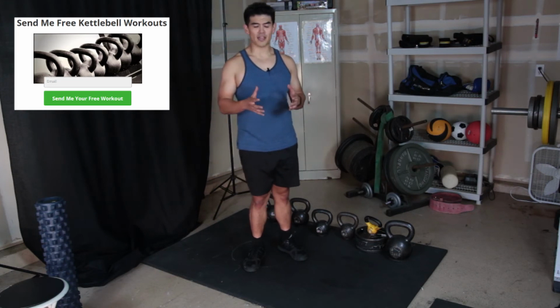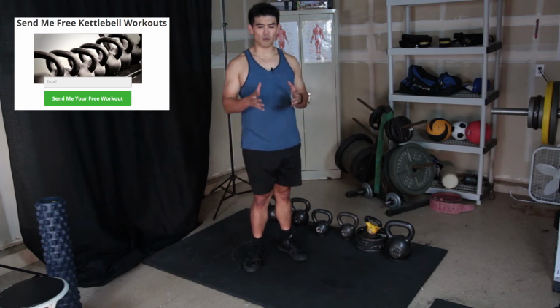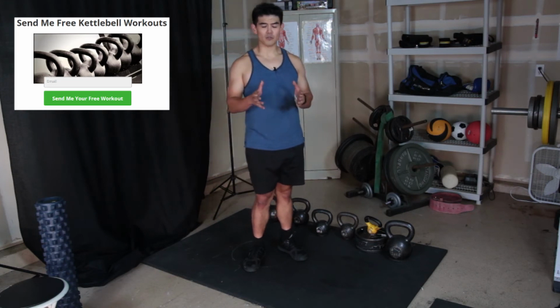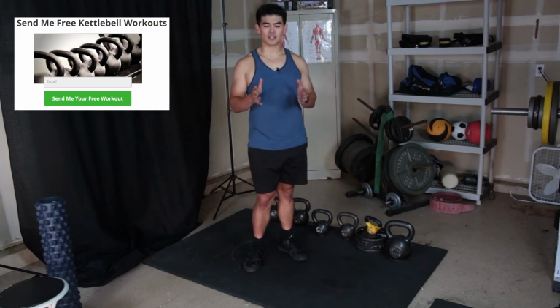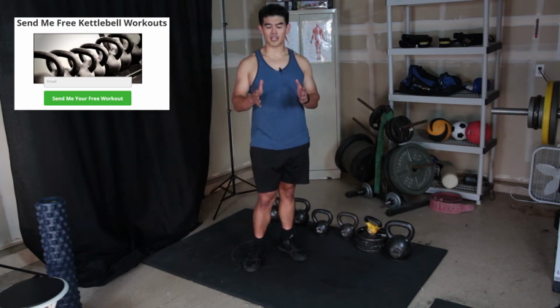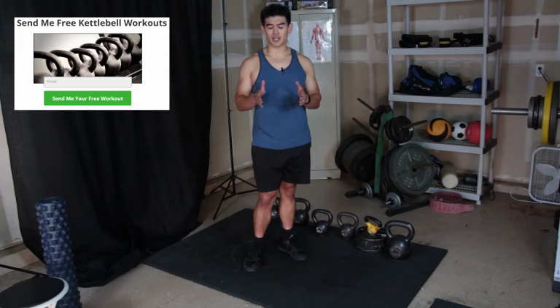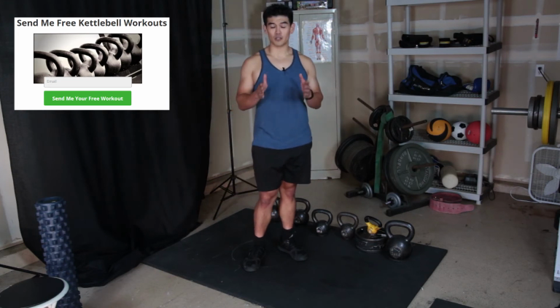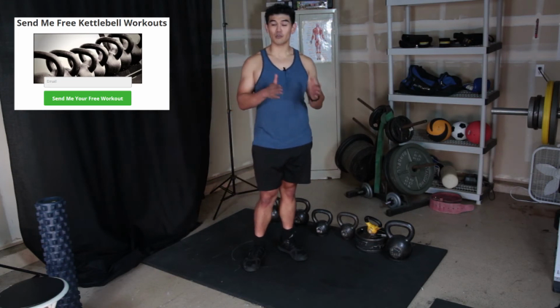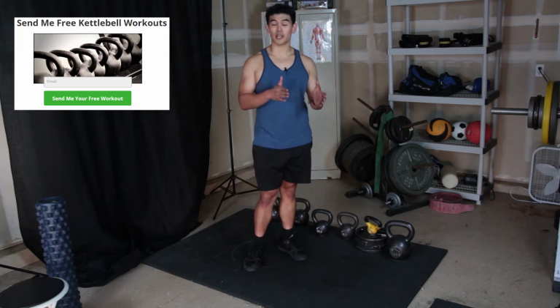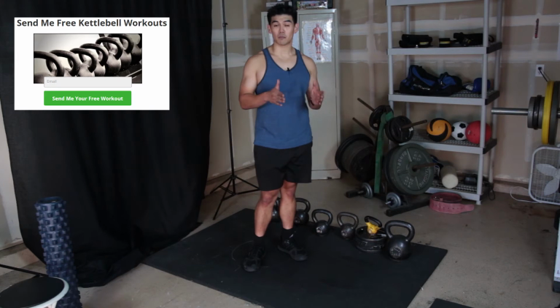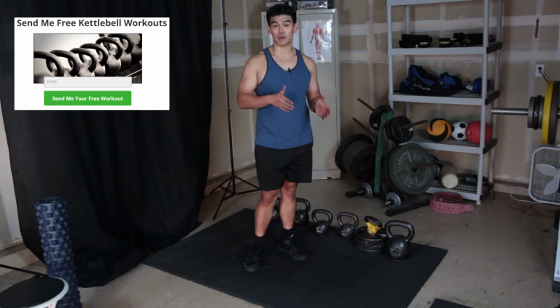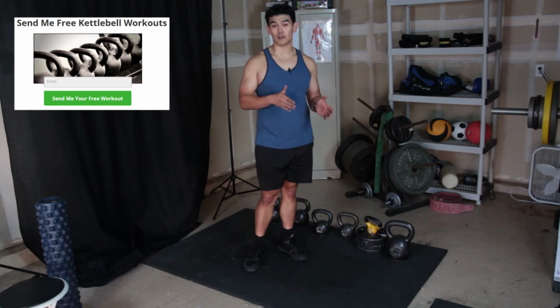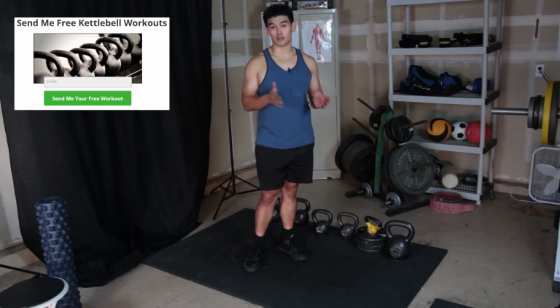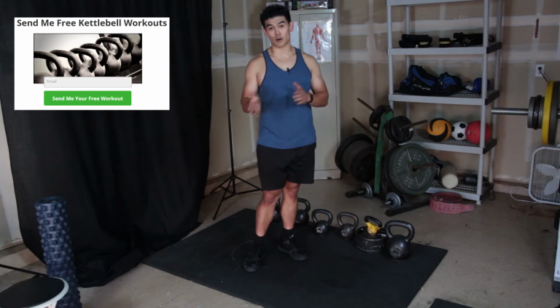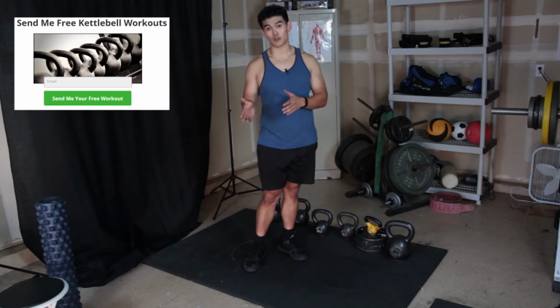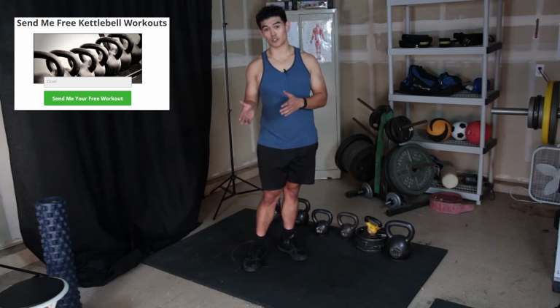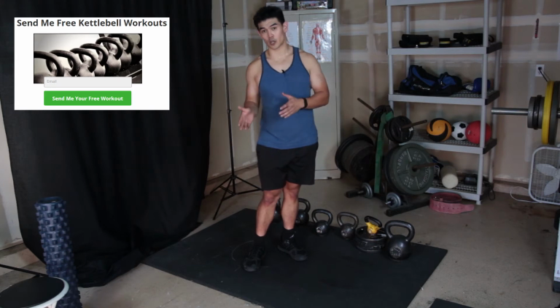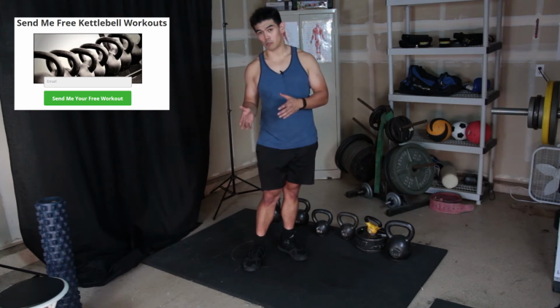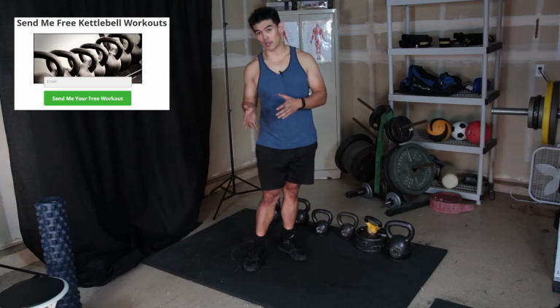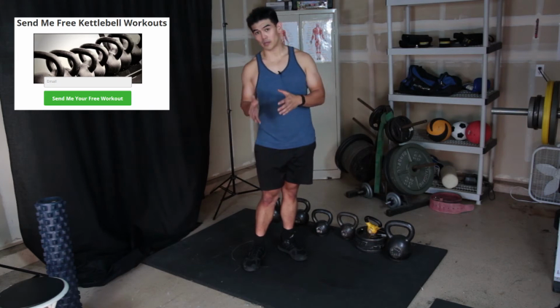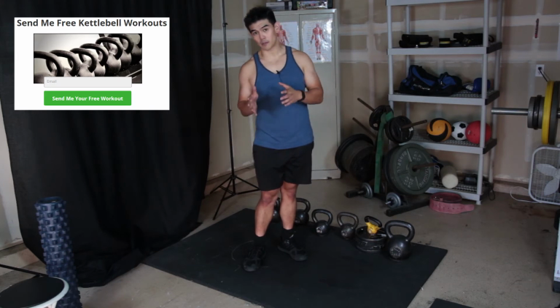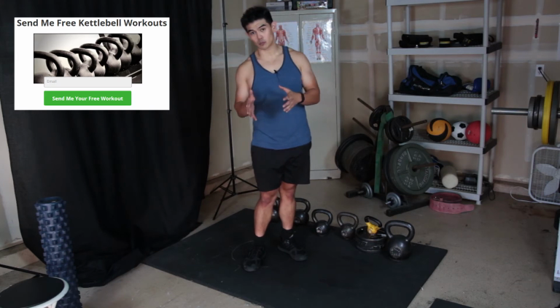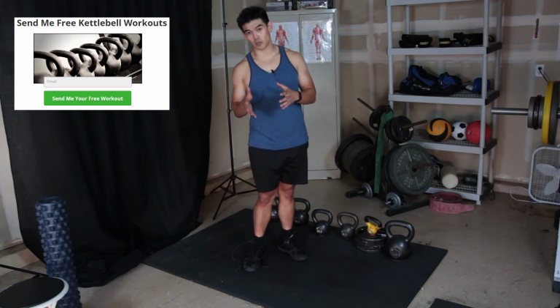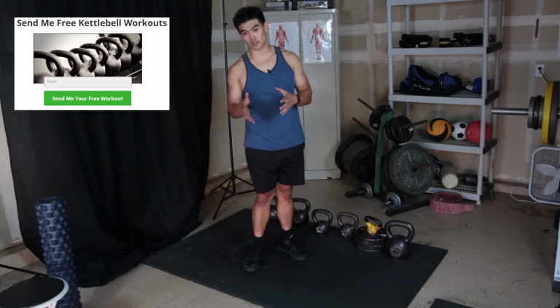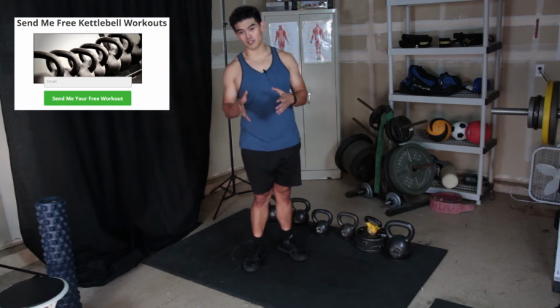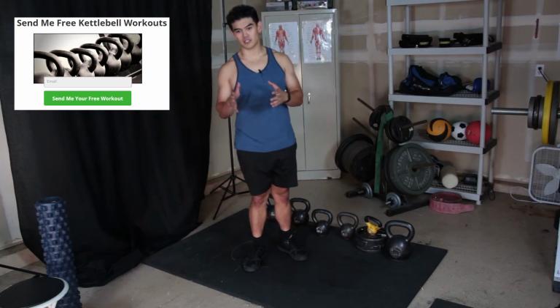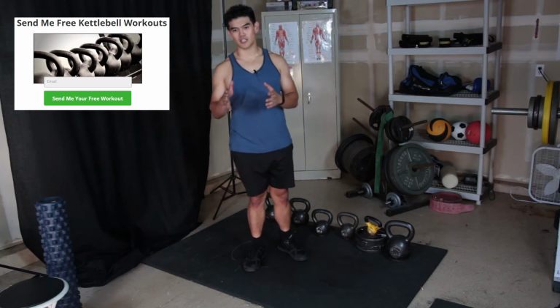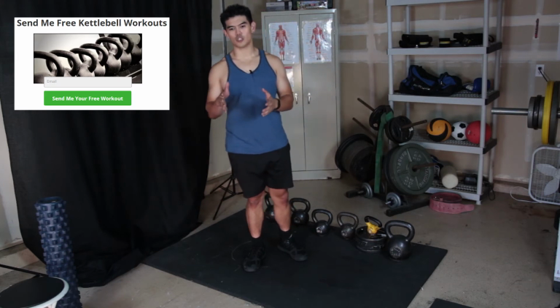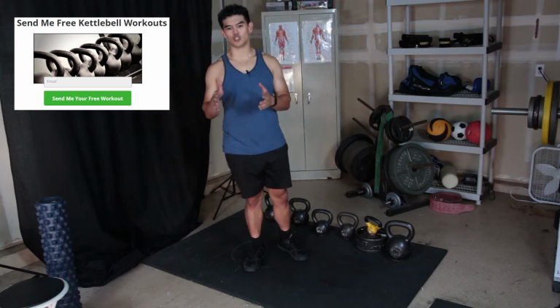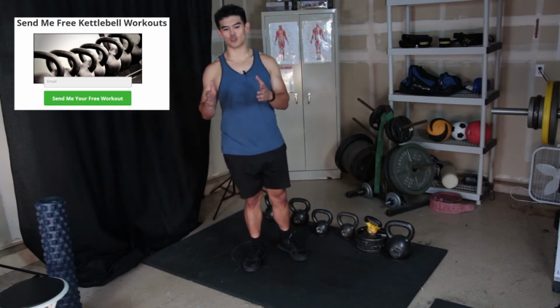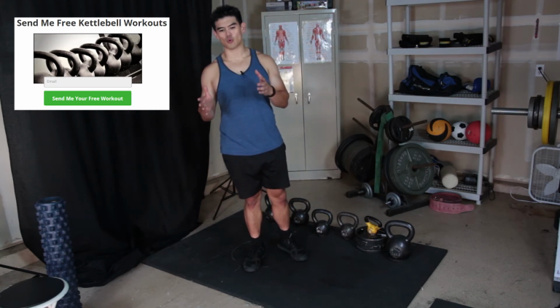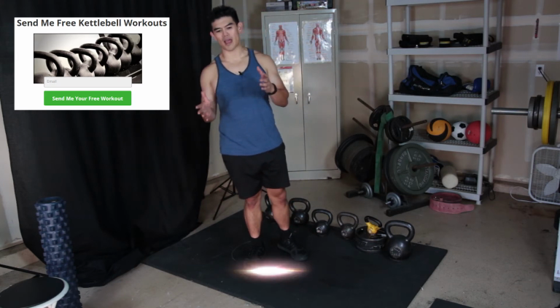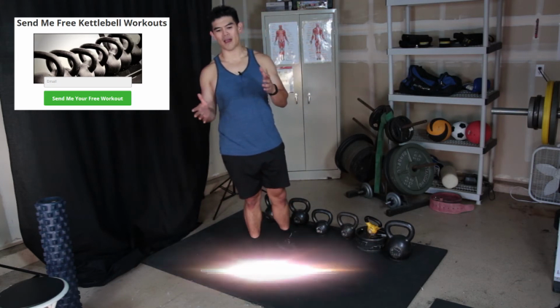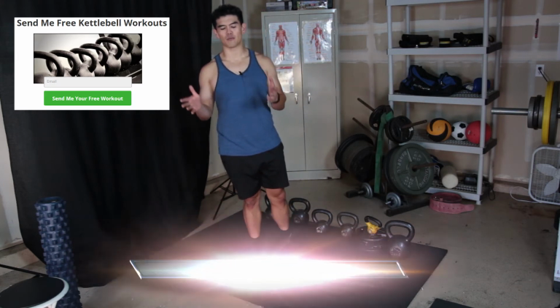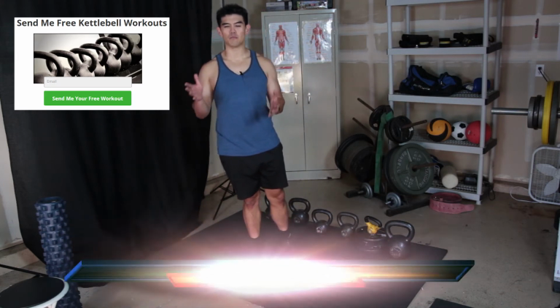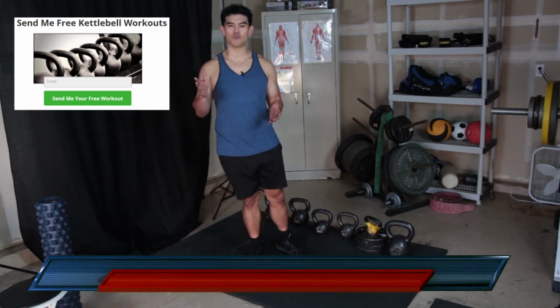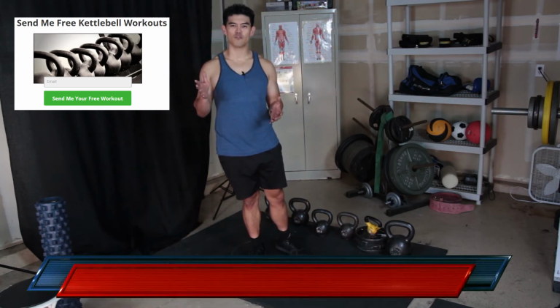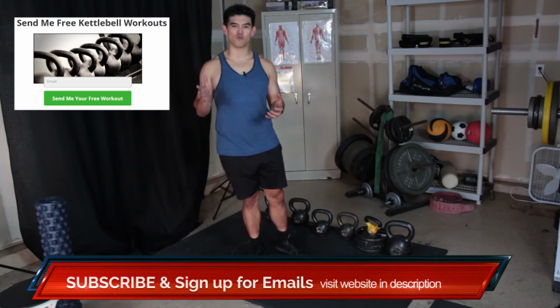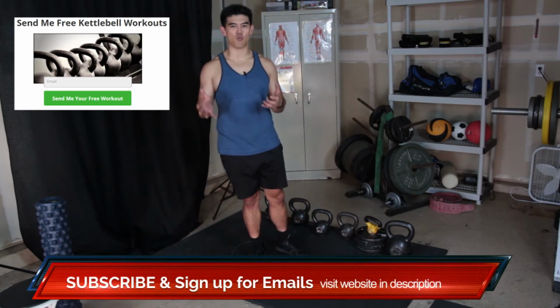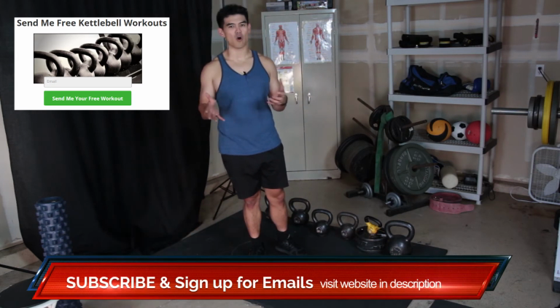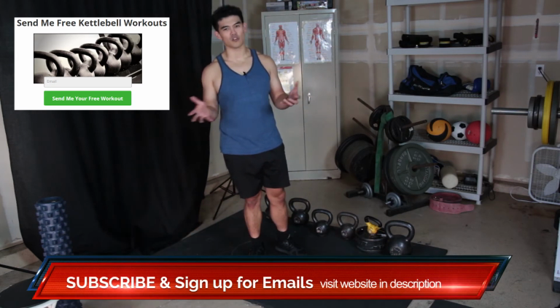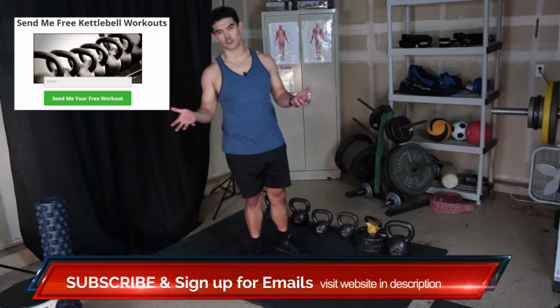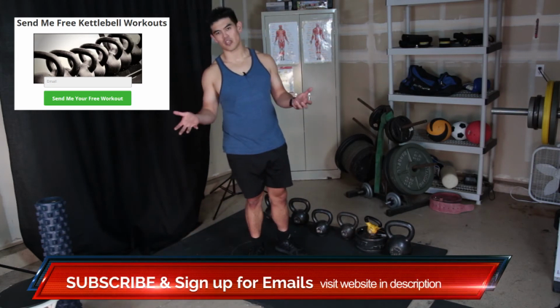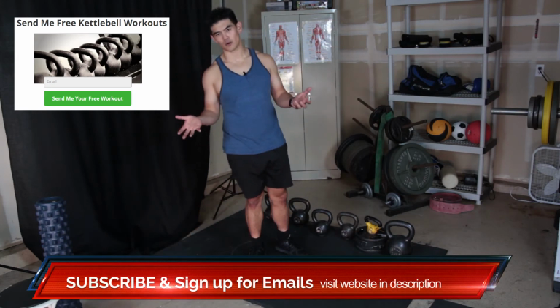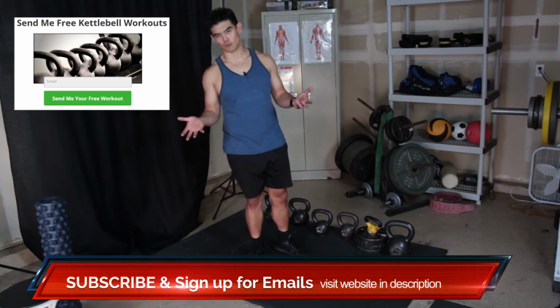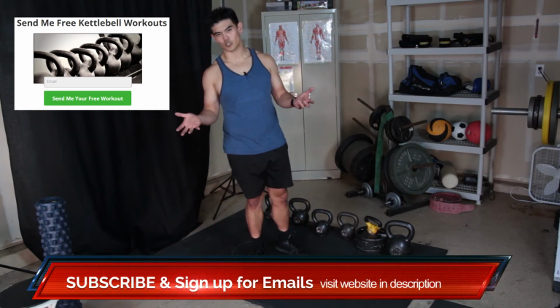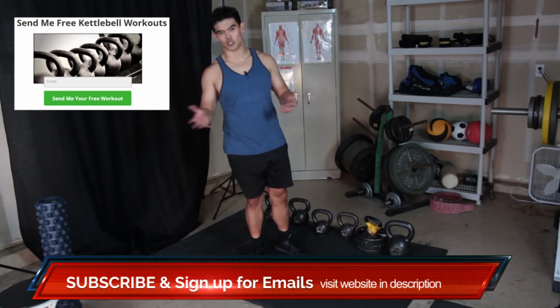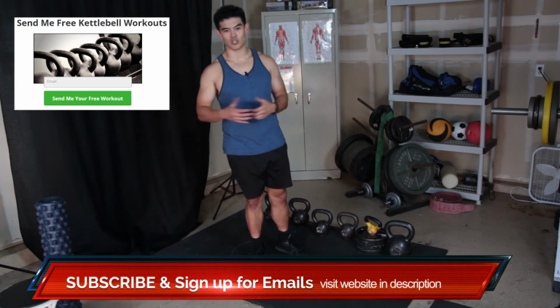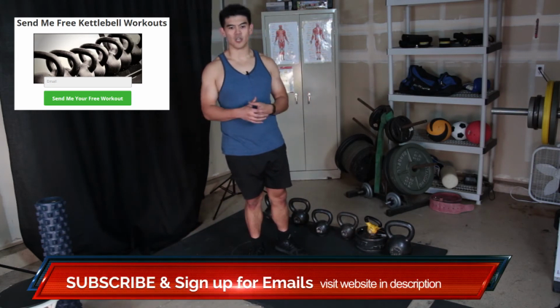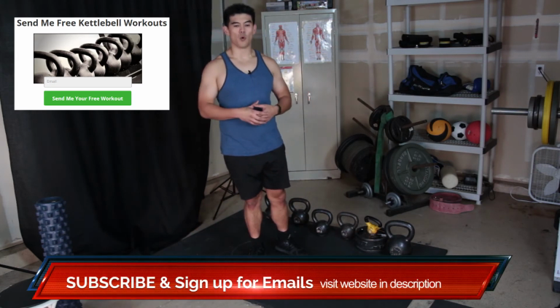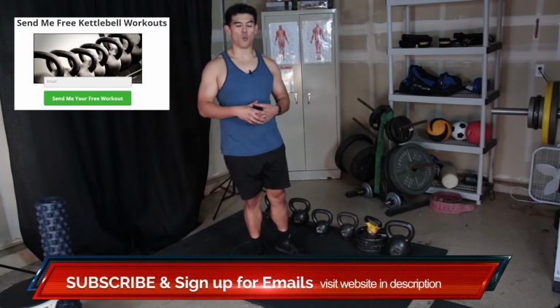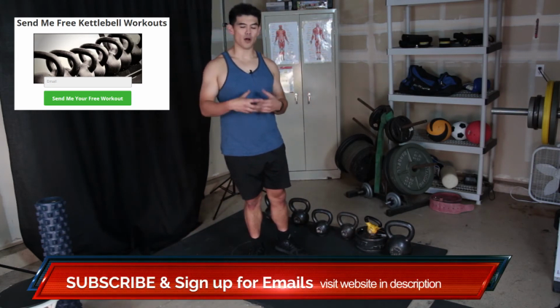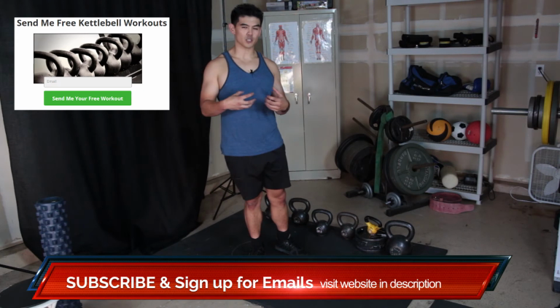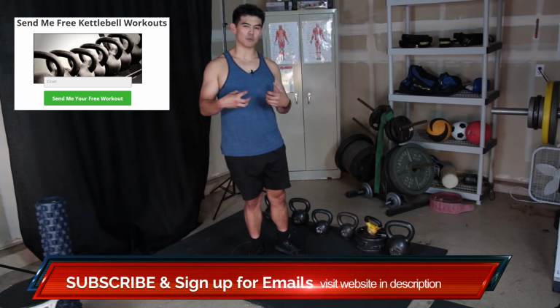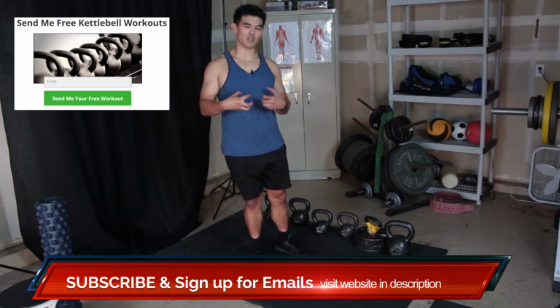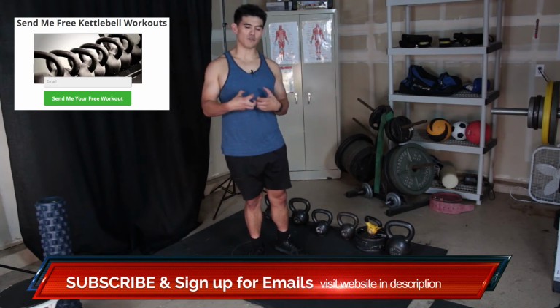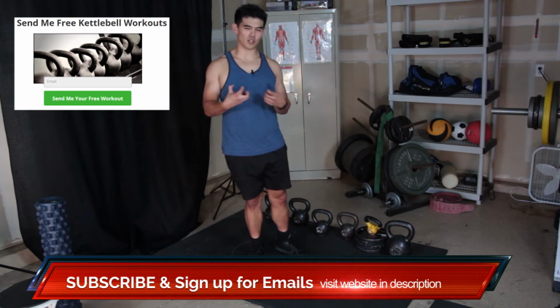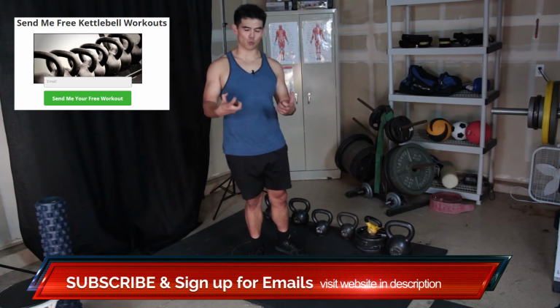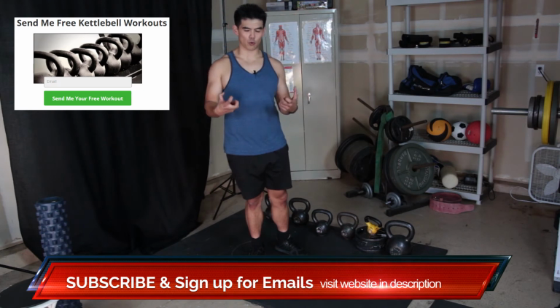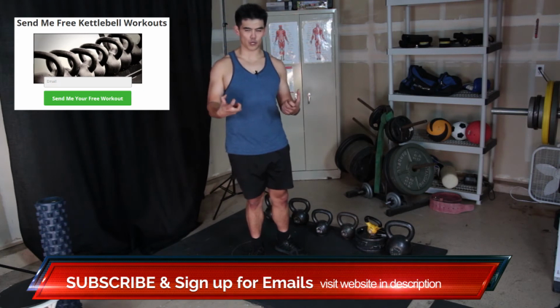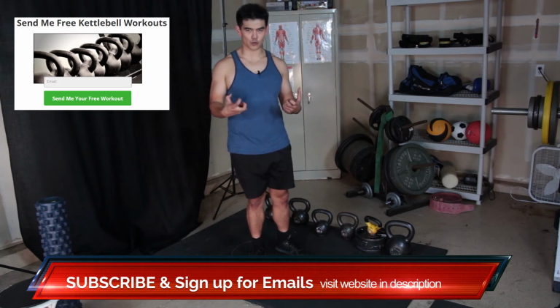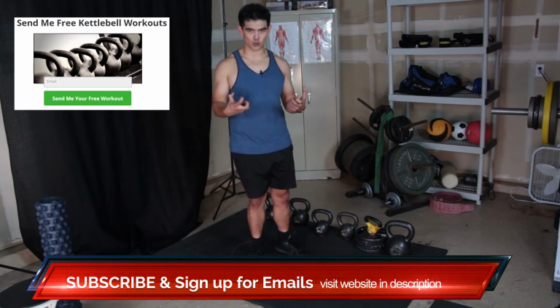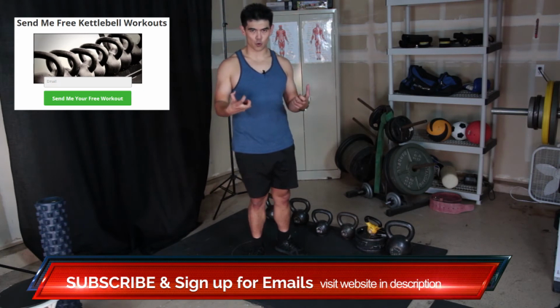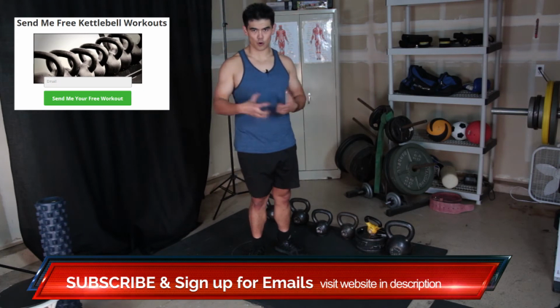I do like it better than the hard style plank because what it does is it teaches you how to move while staying rigid, while specifically working your core.